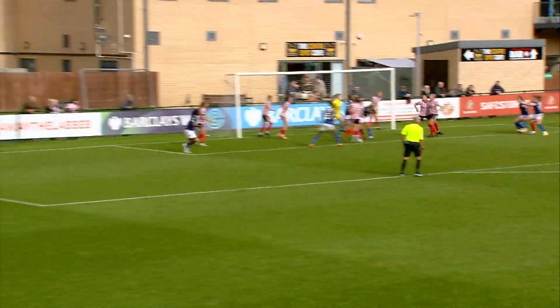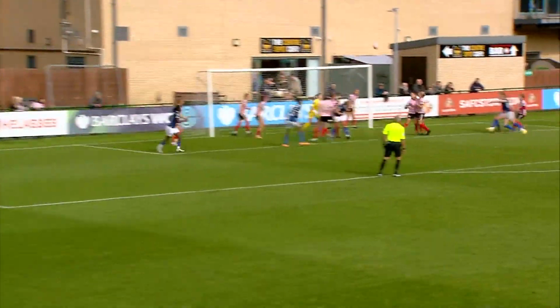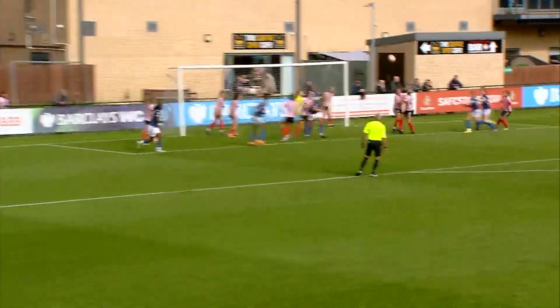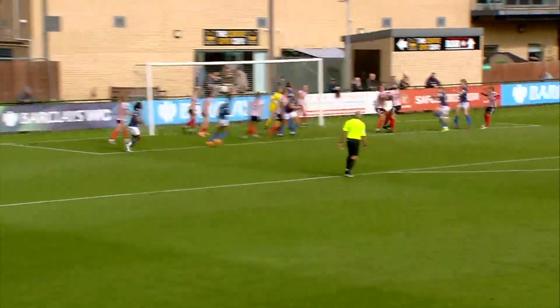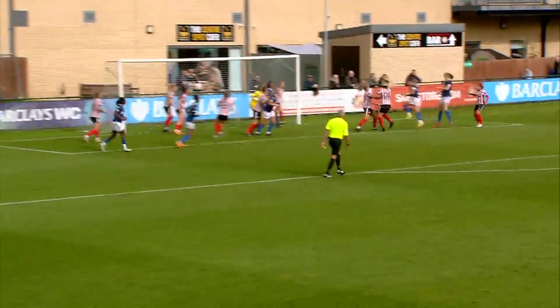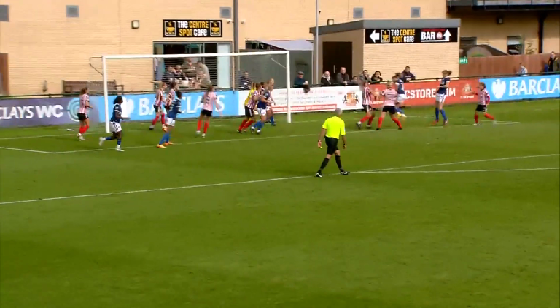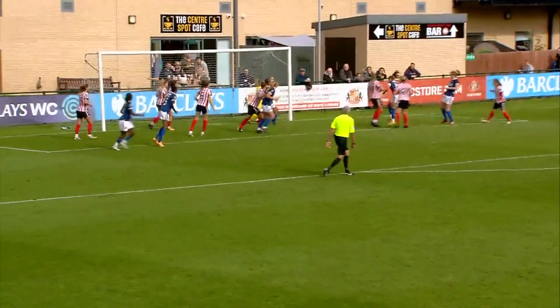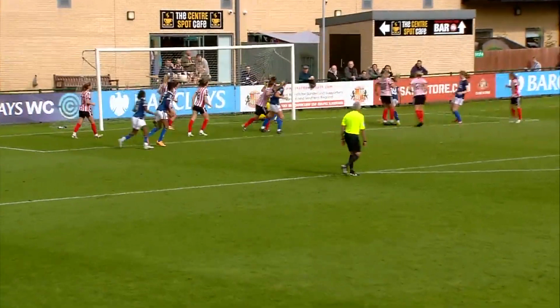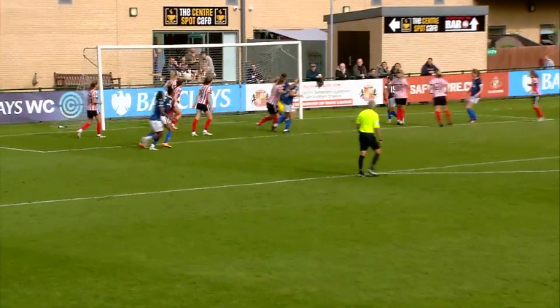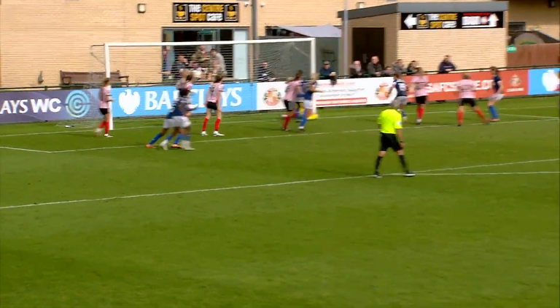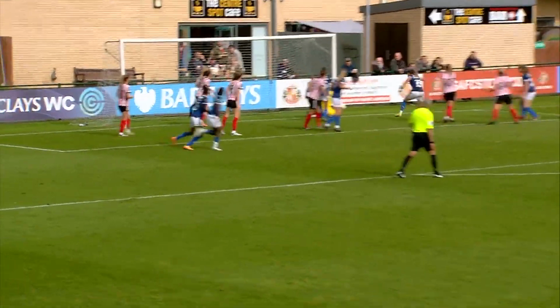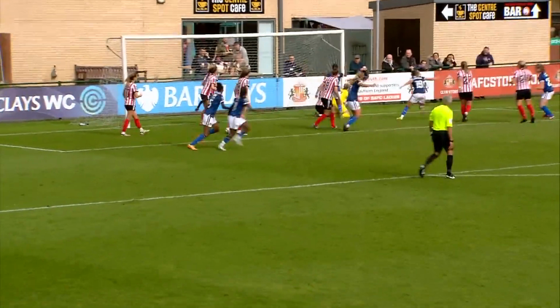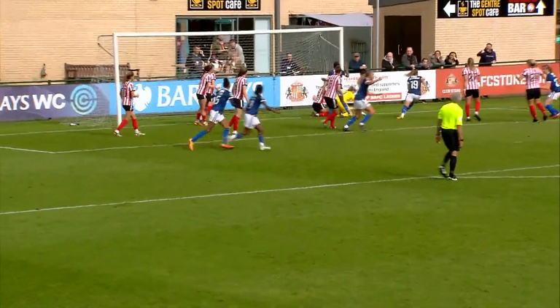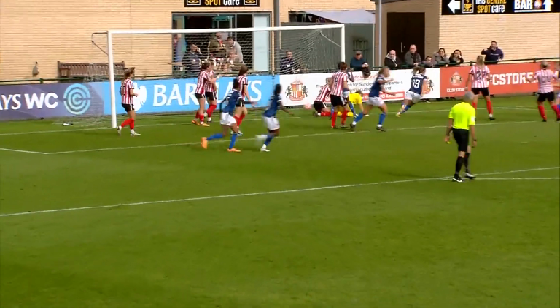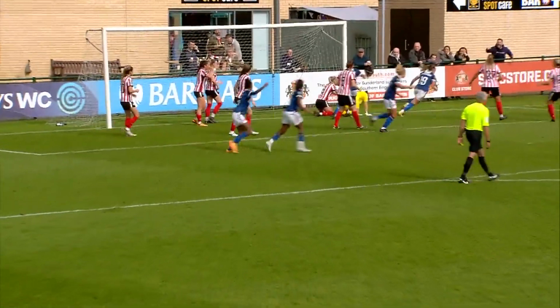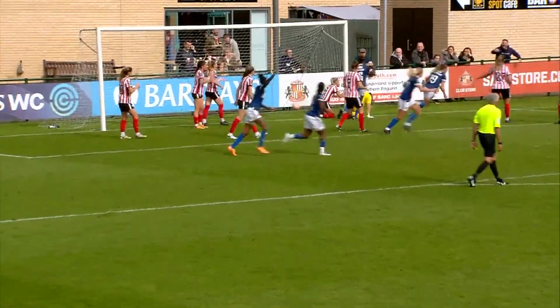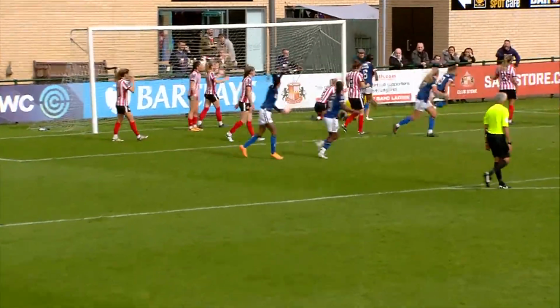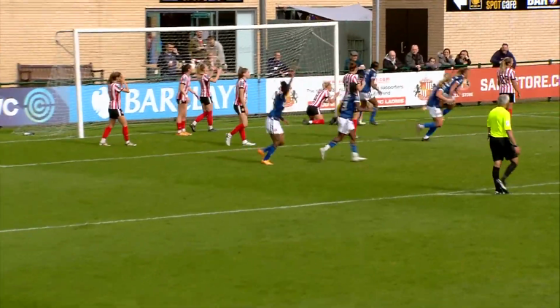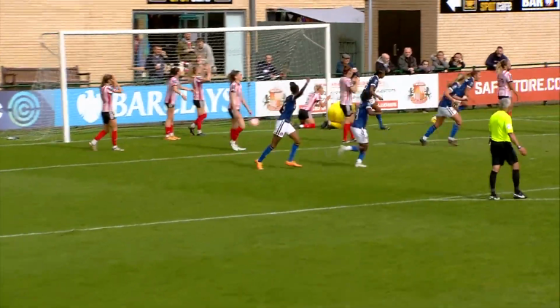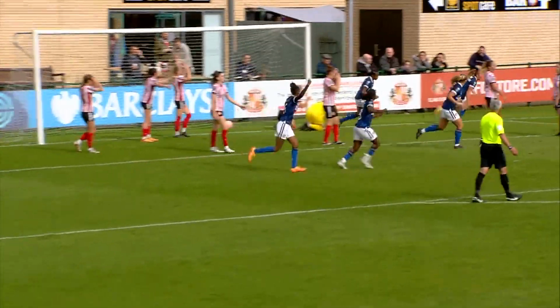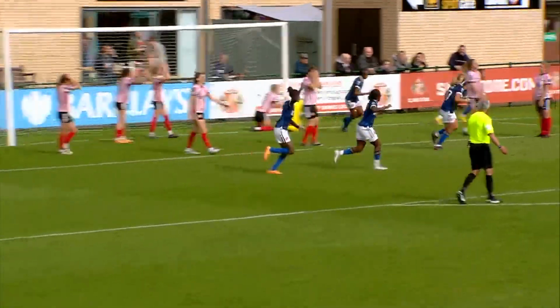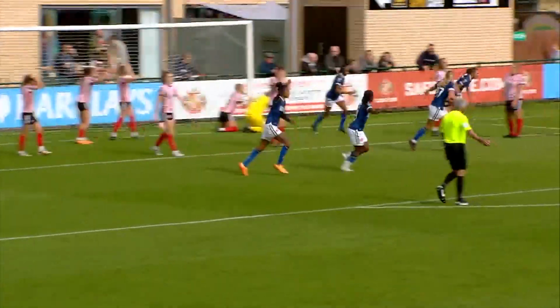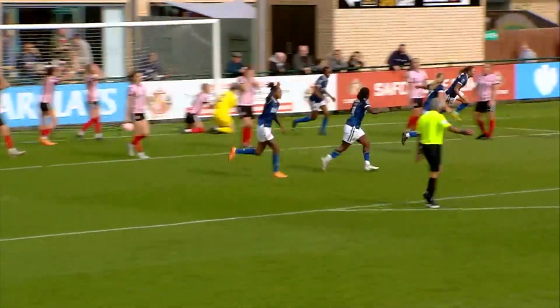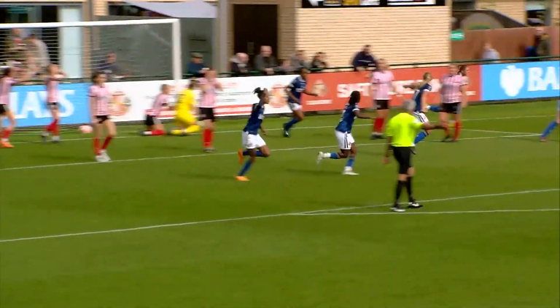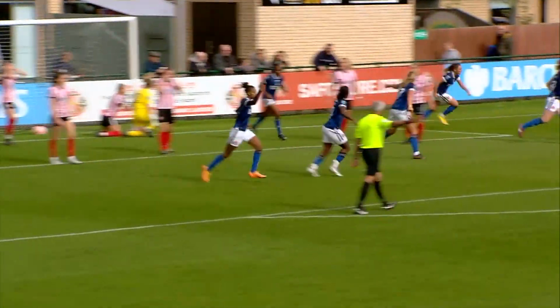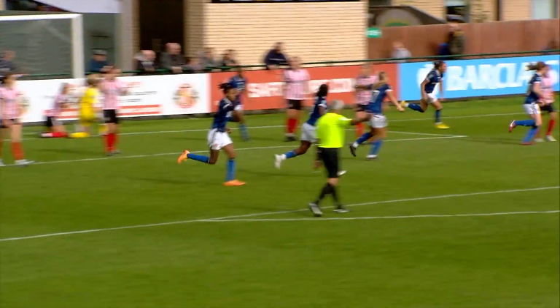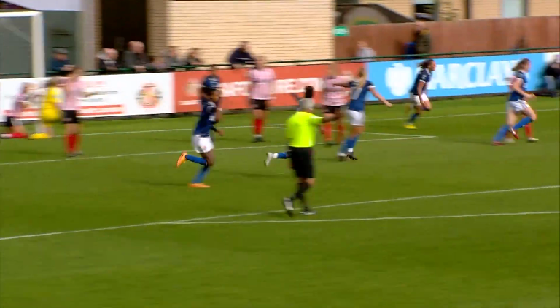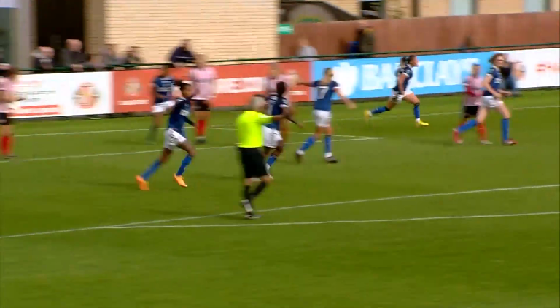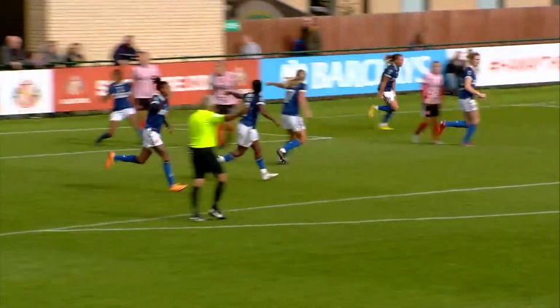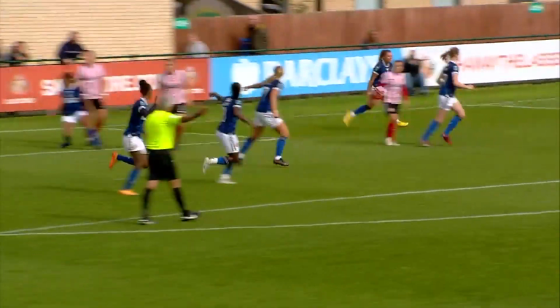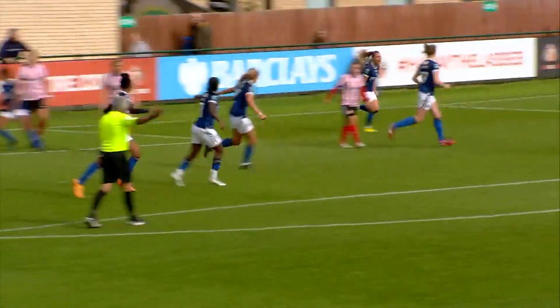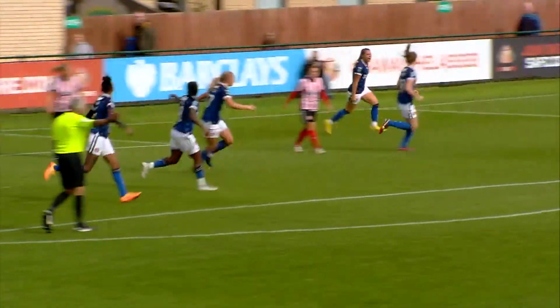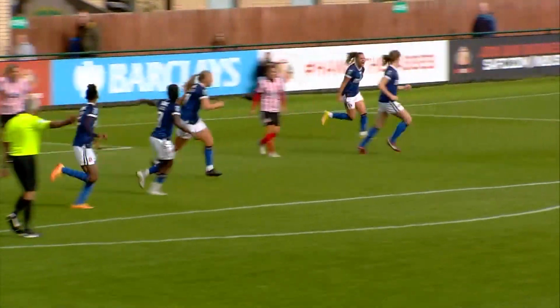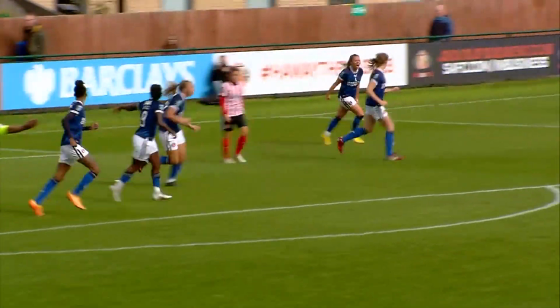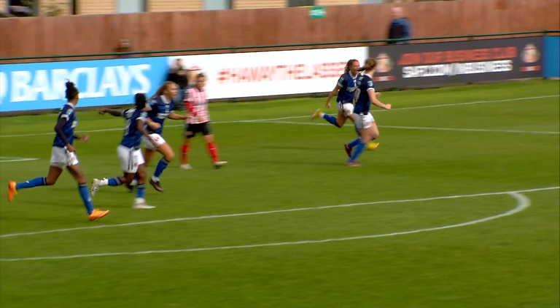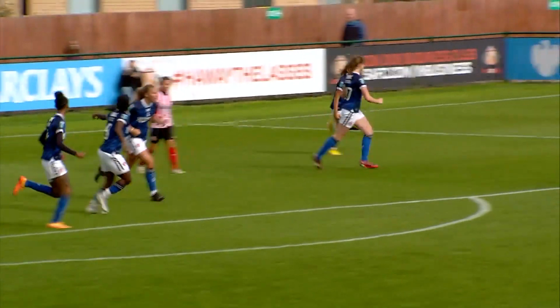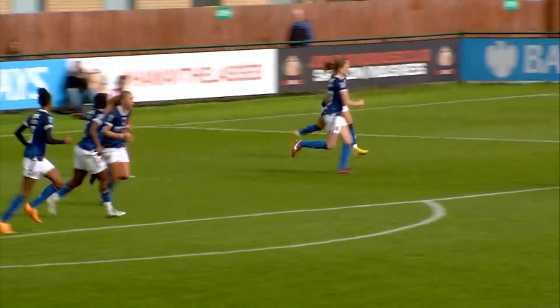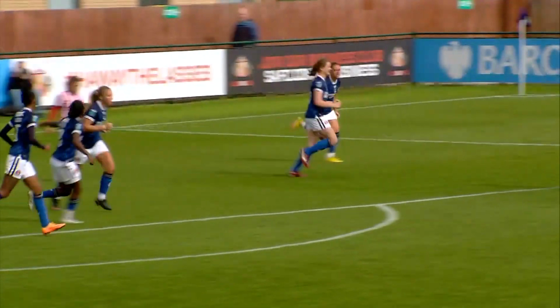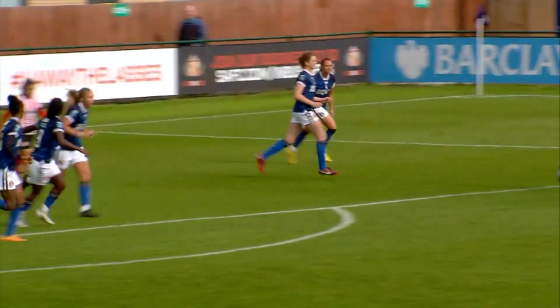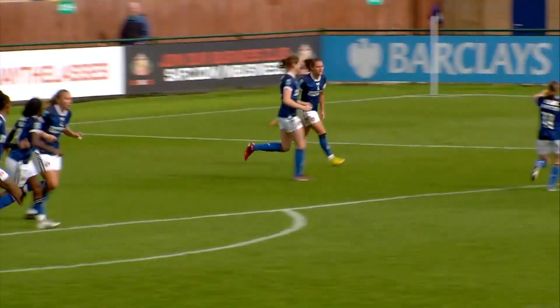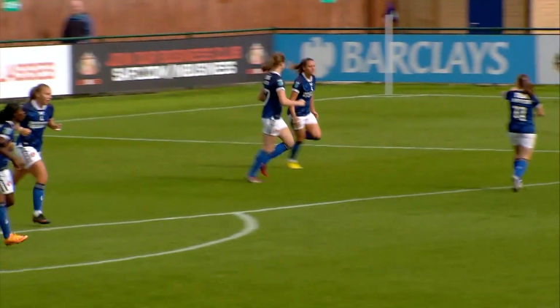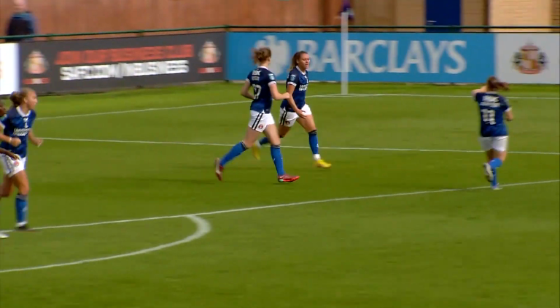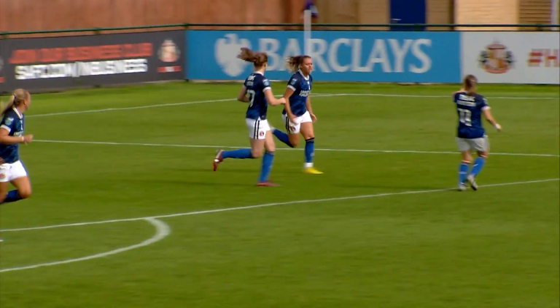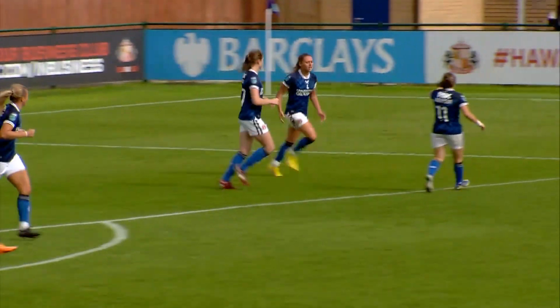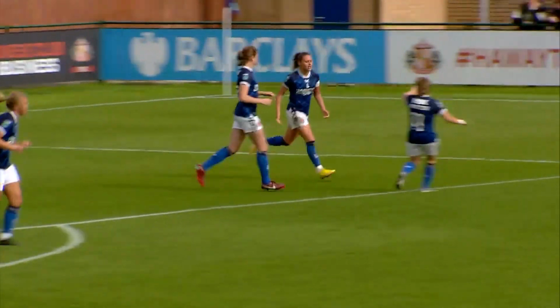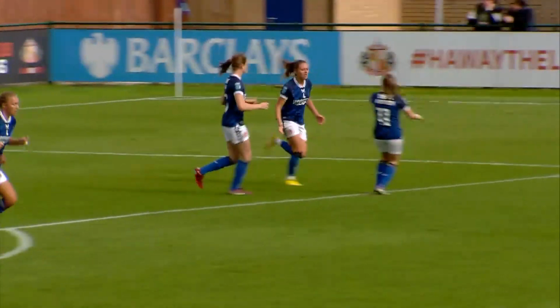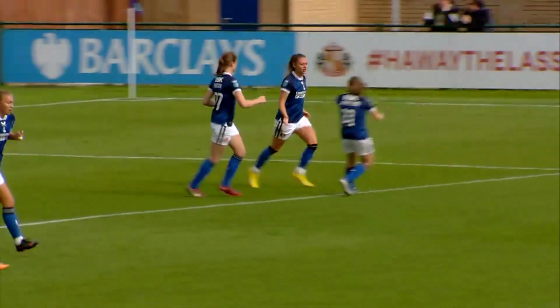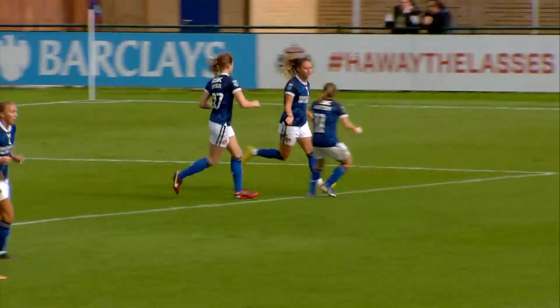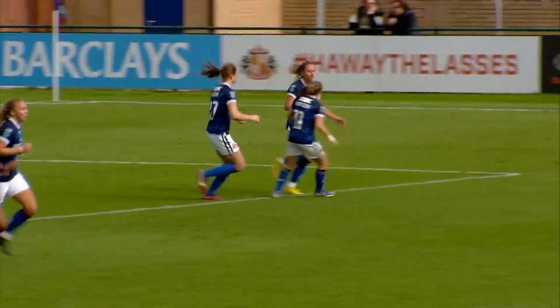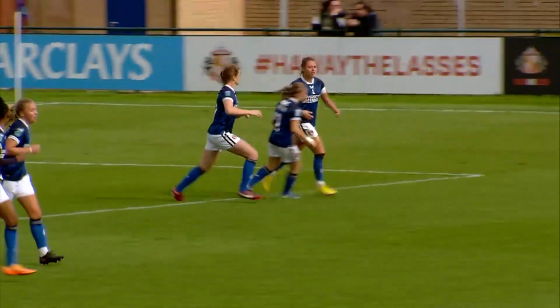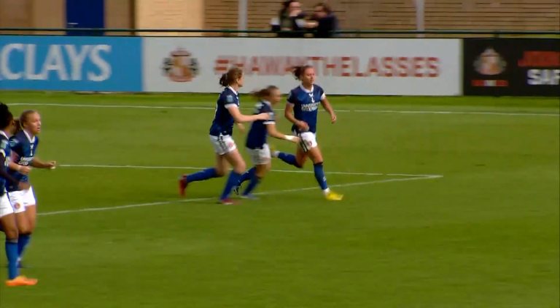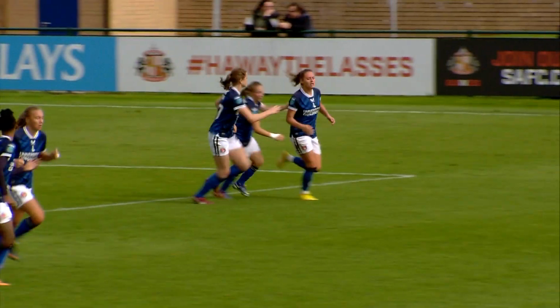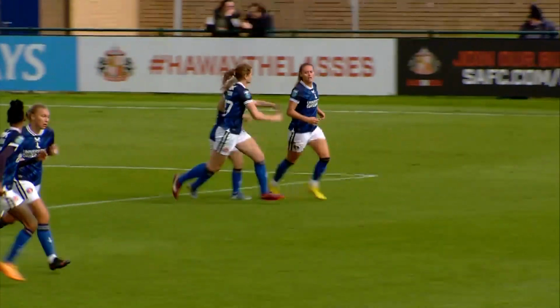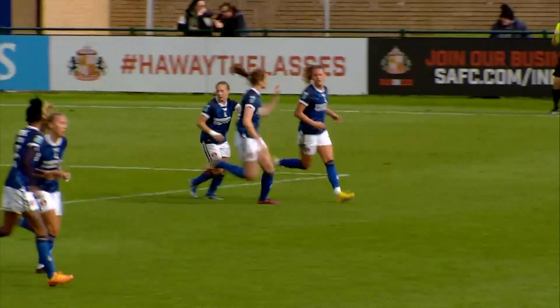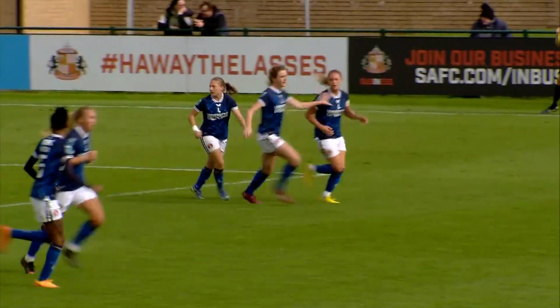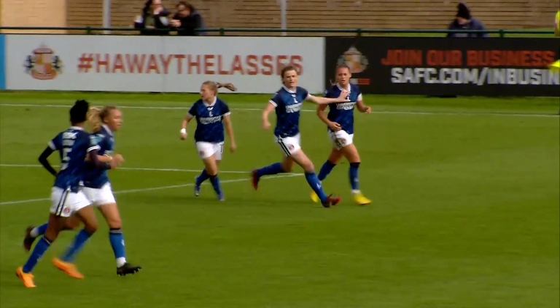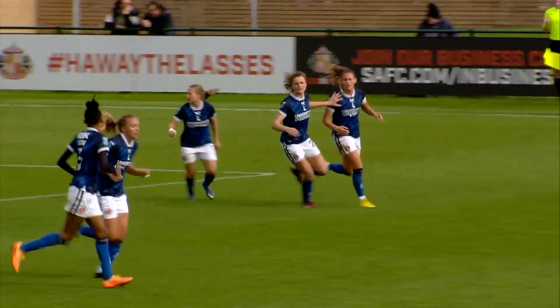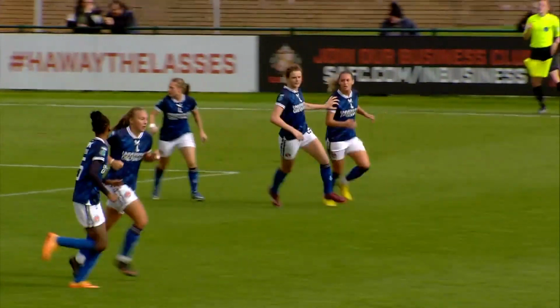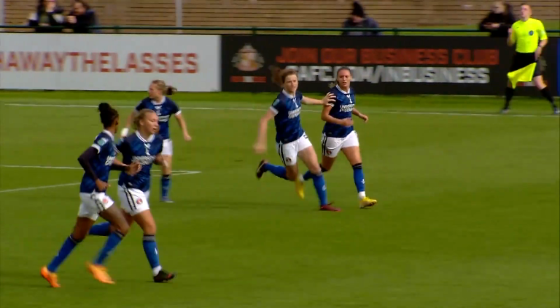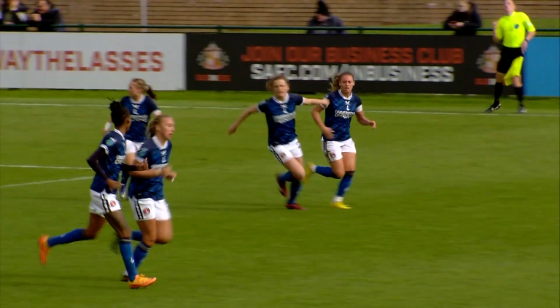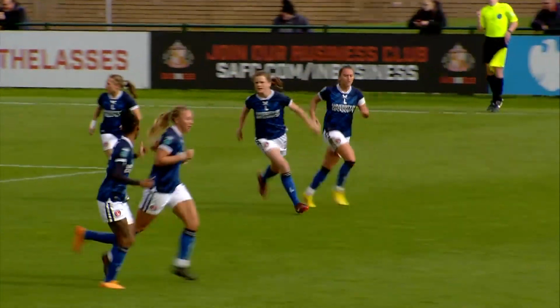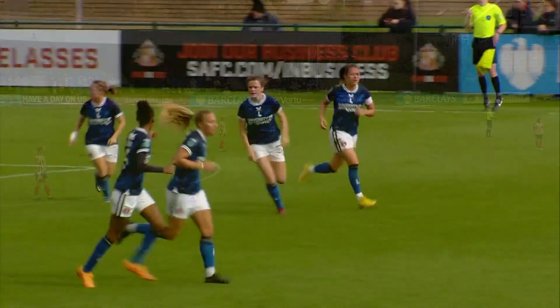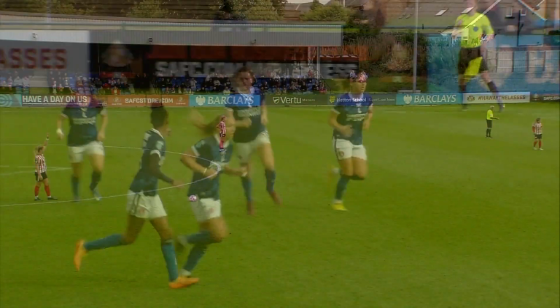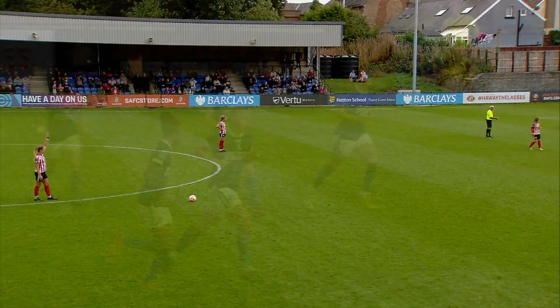Corner lifted in, finds a headed chance, and that's the equalizer! Rutherford is there to make it 1-1.